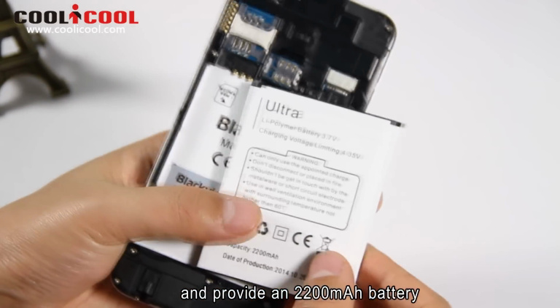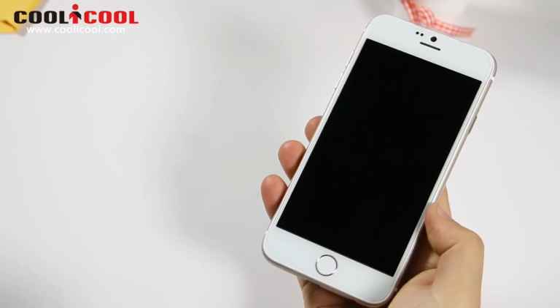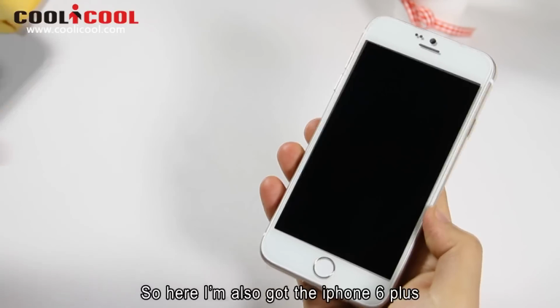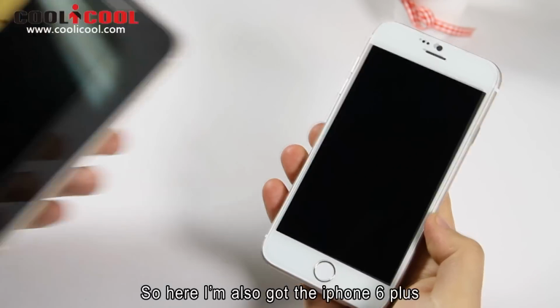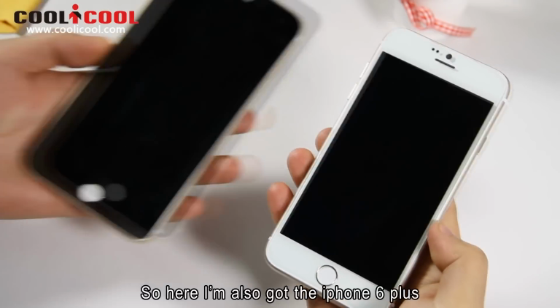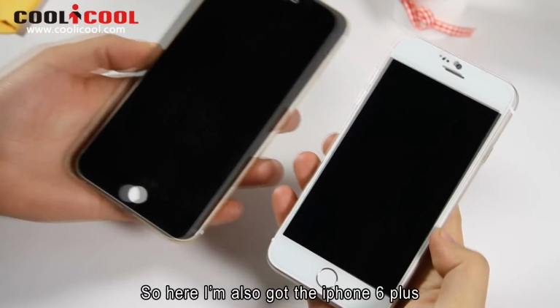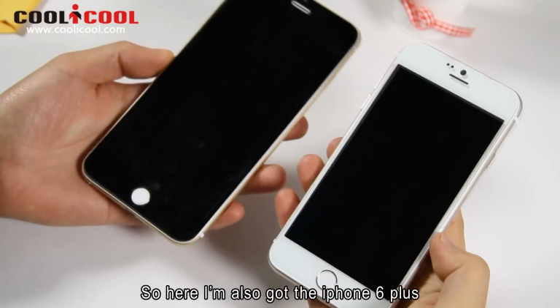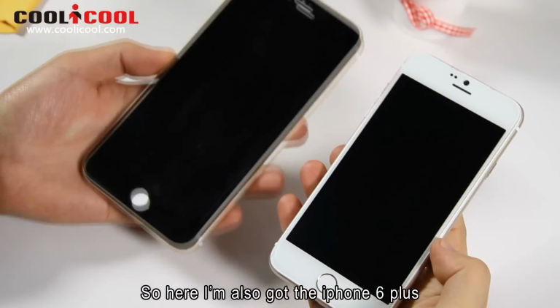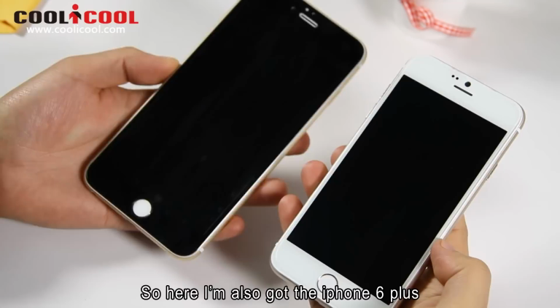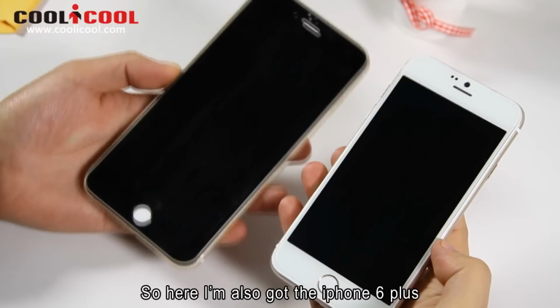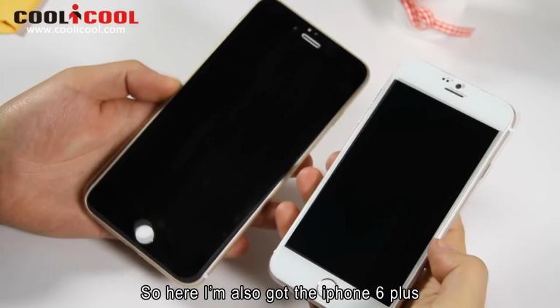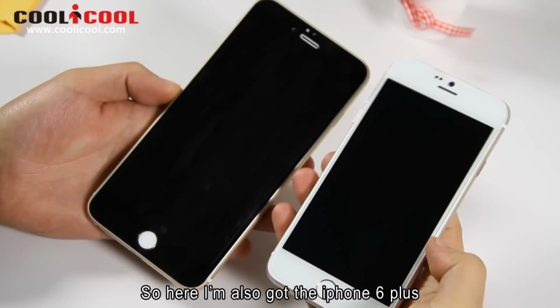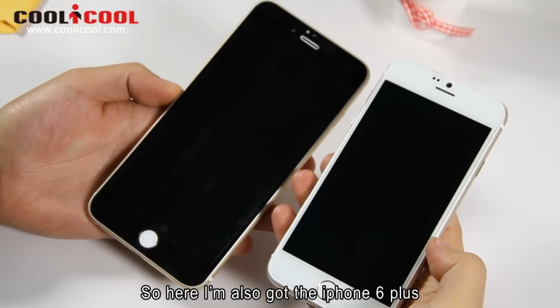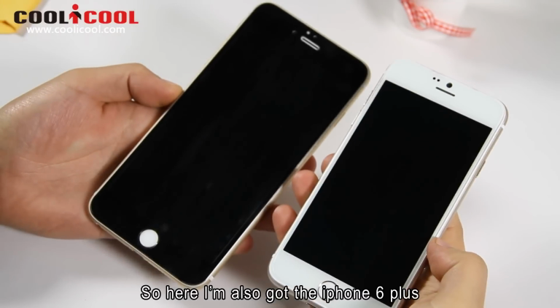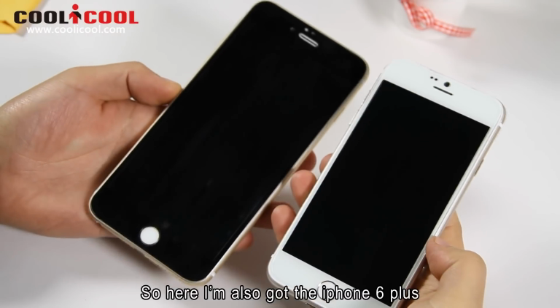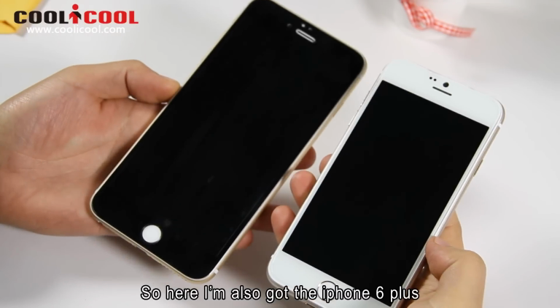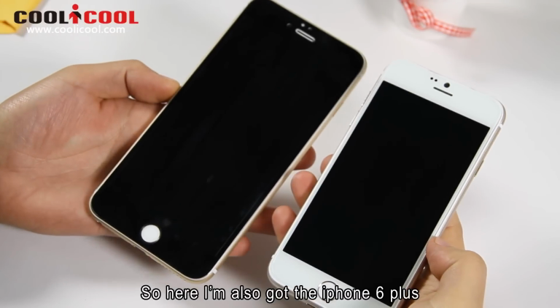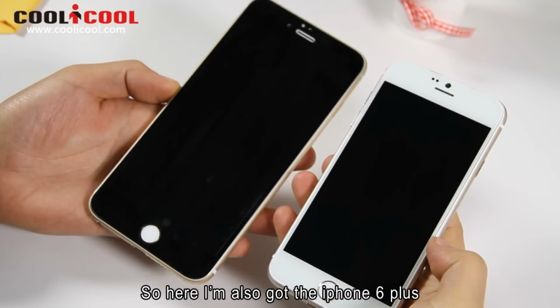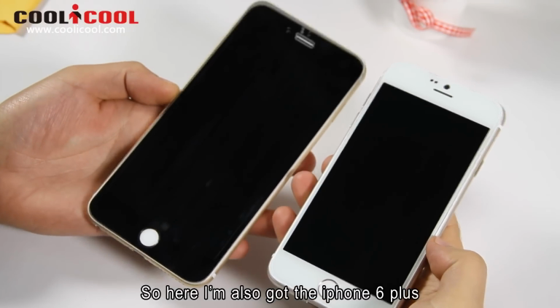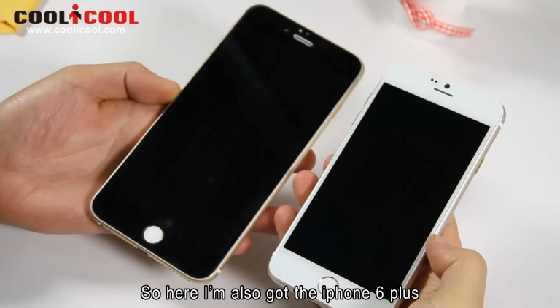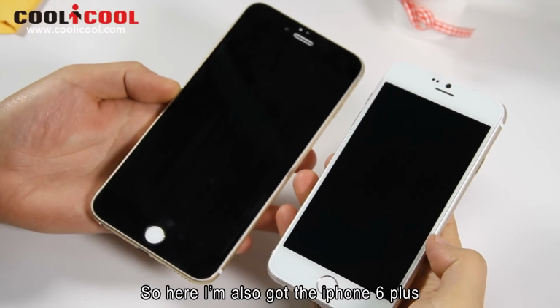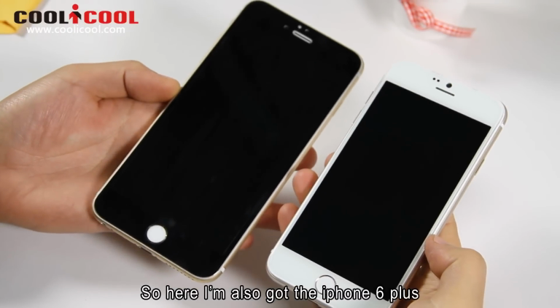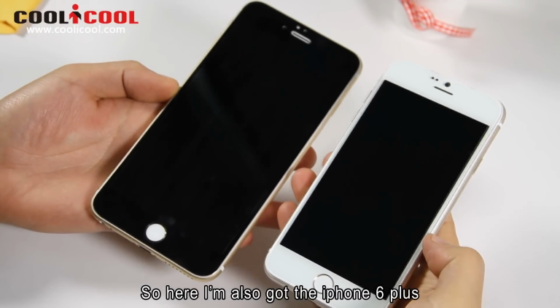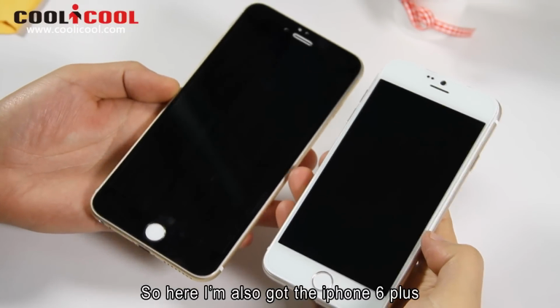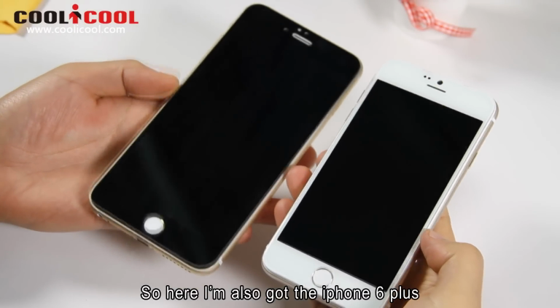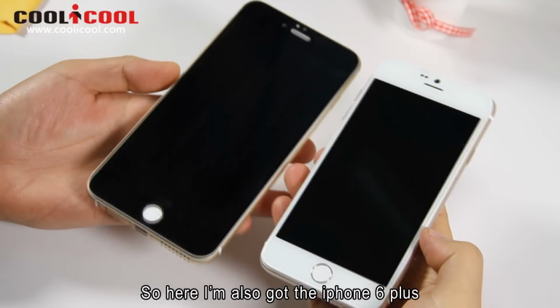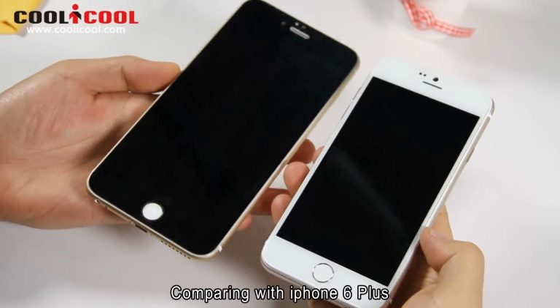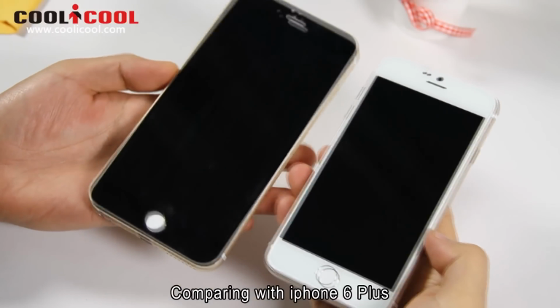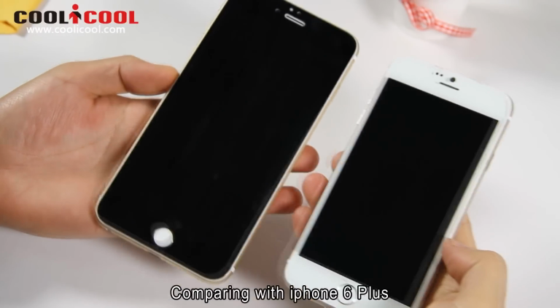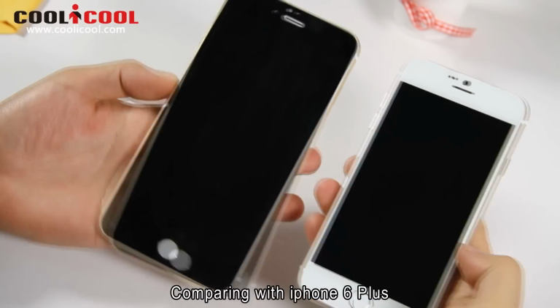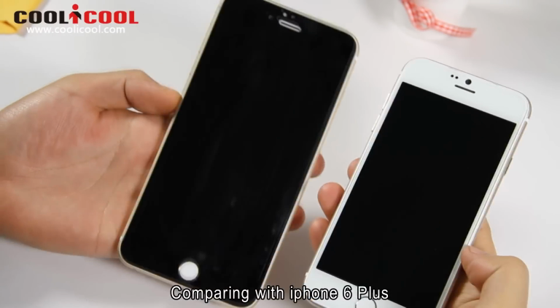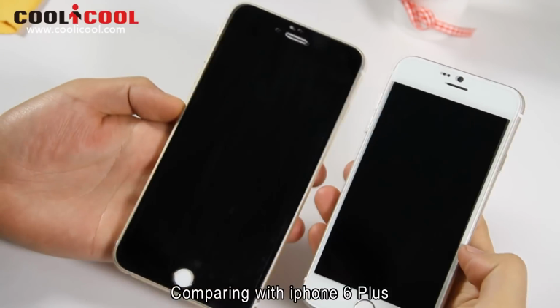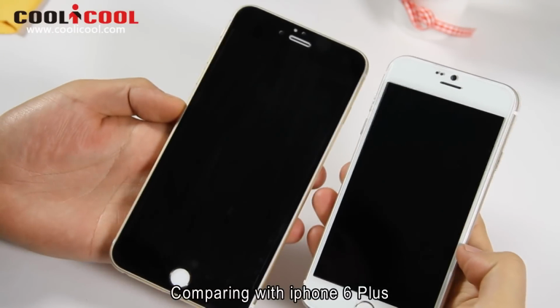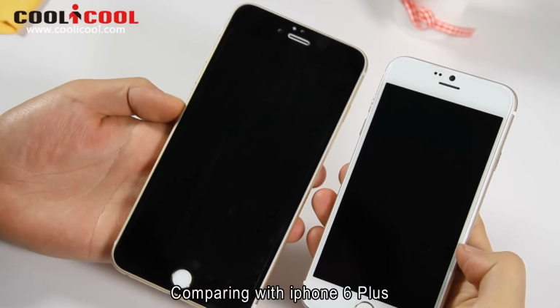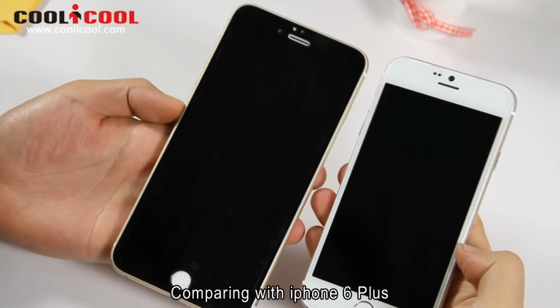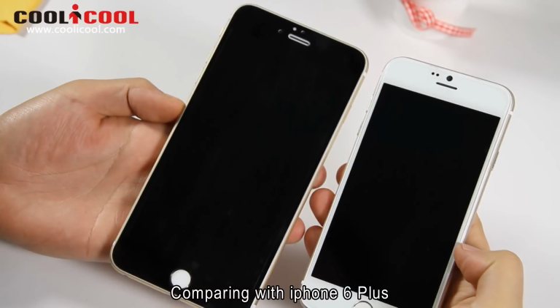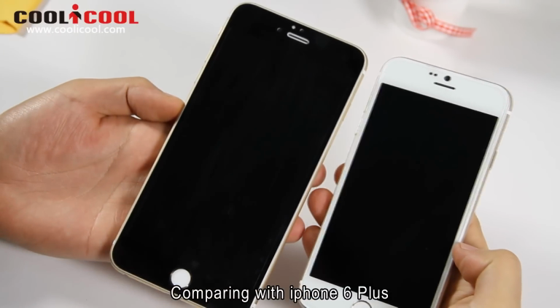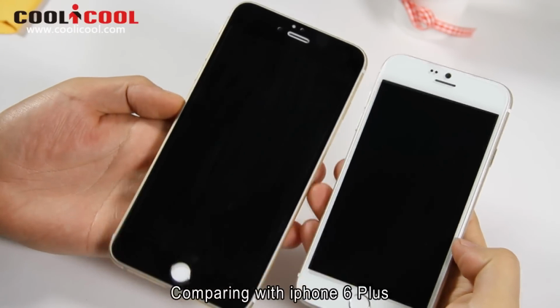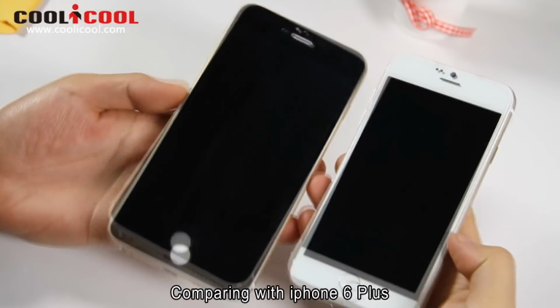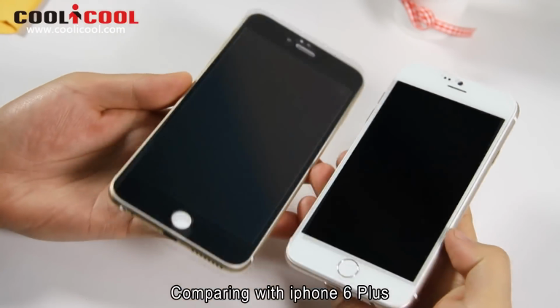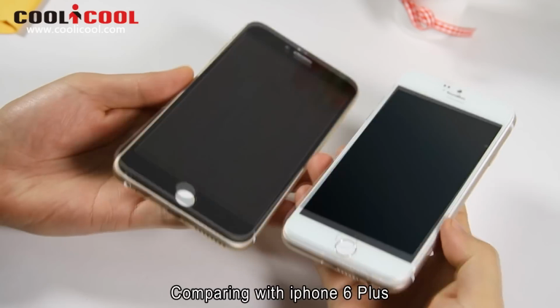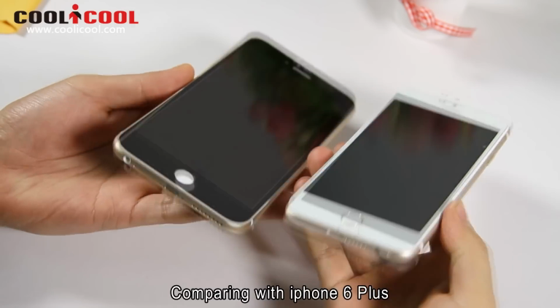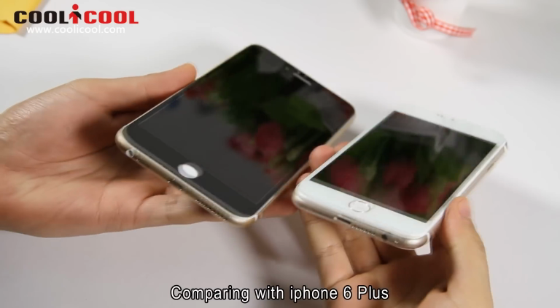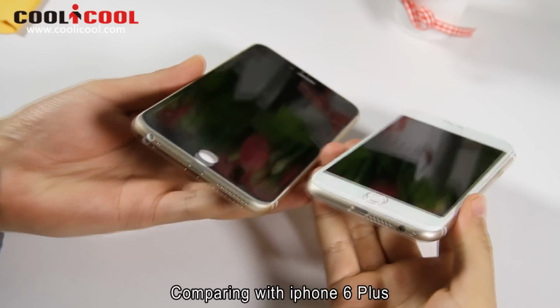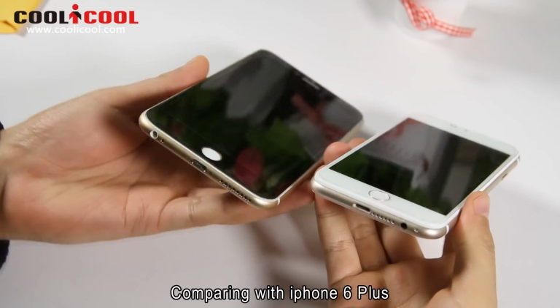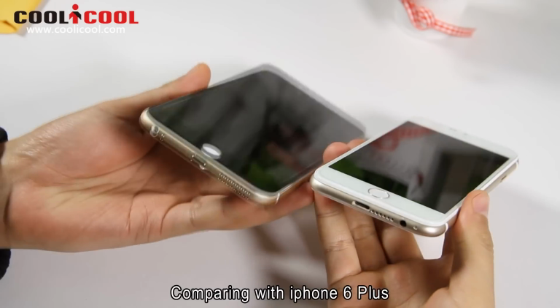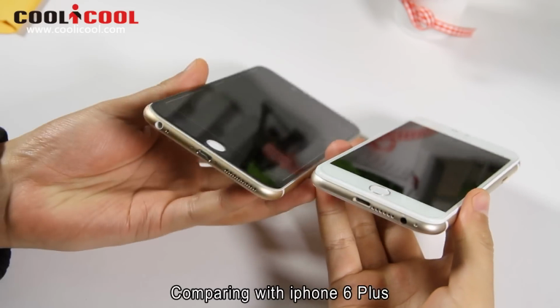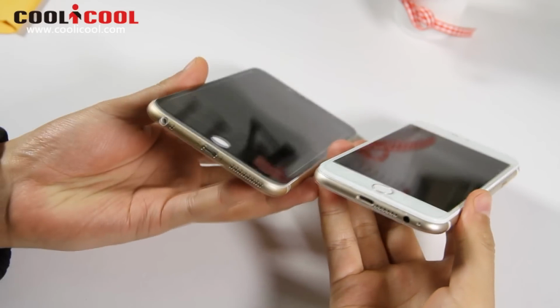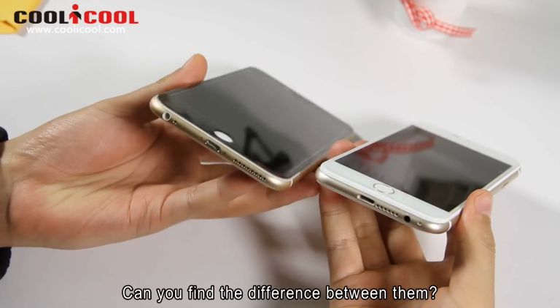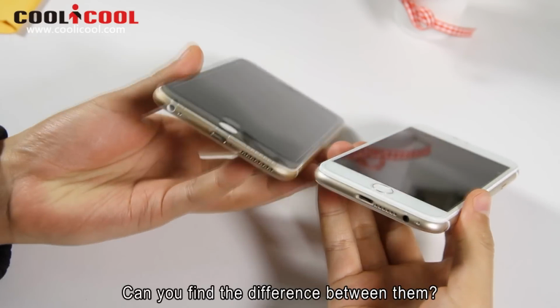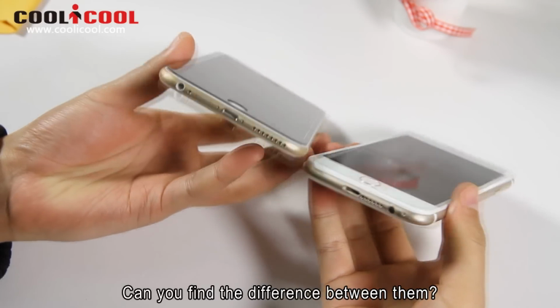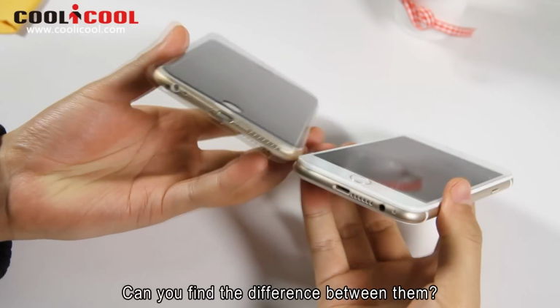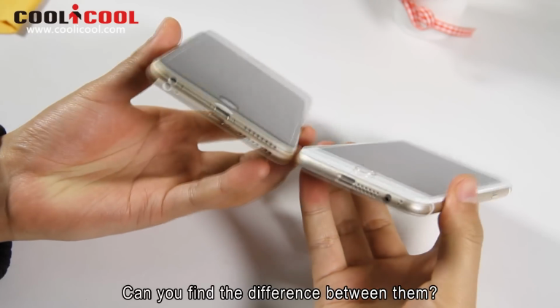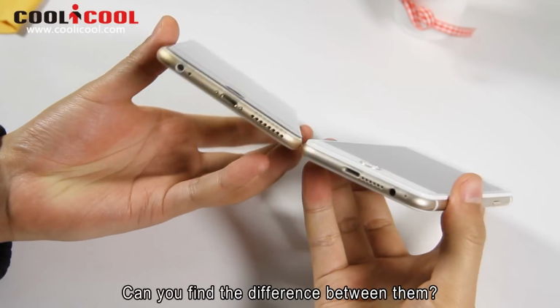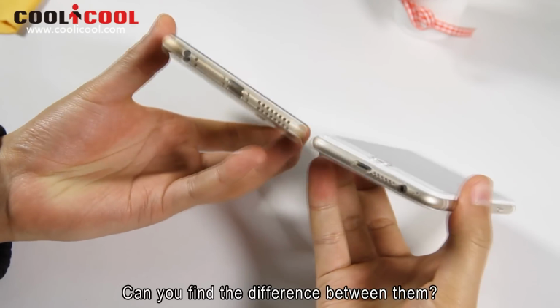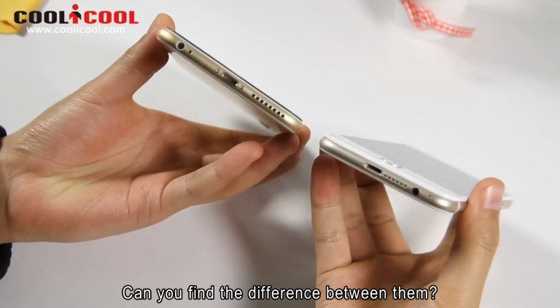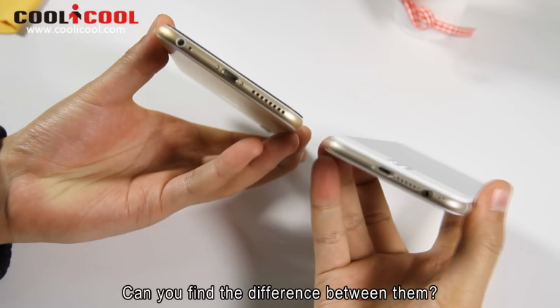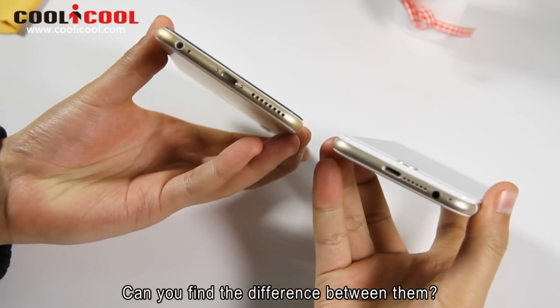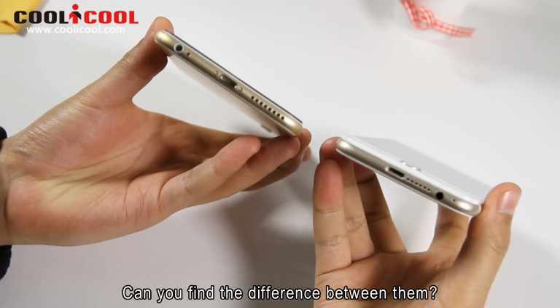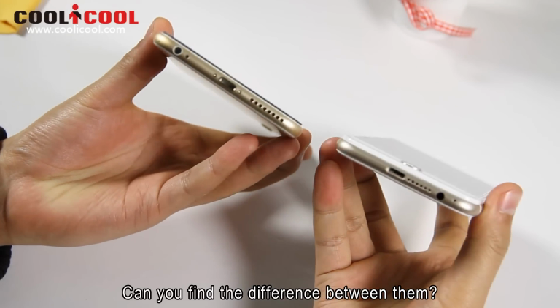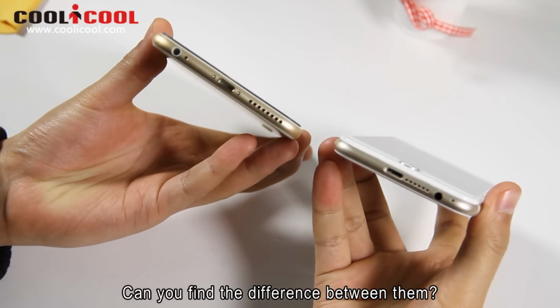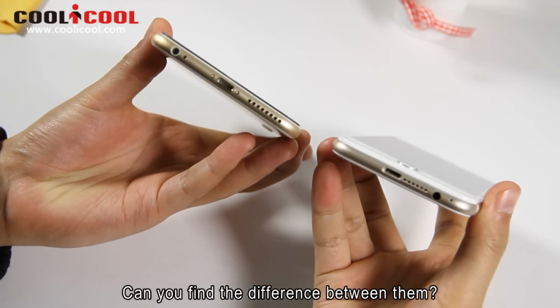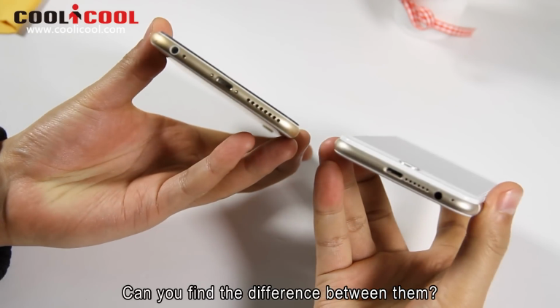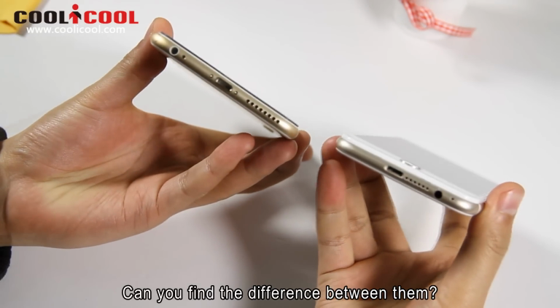So here I also got the iPhone 6 Plus. Comparing the iPhone 6 Plus, can you find the difference between them?